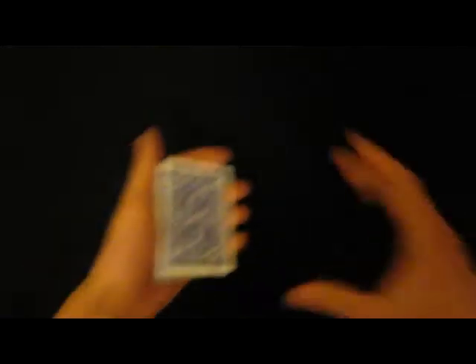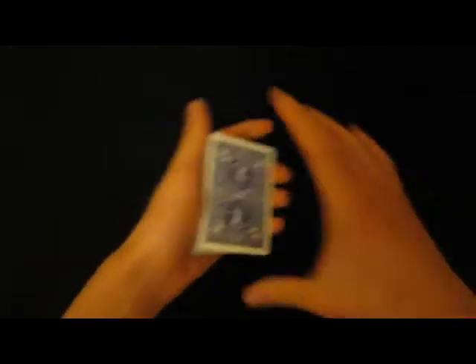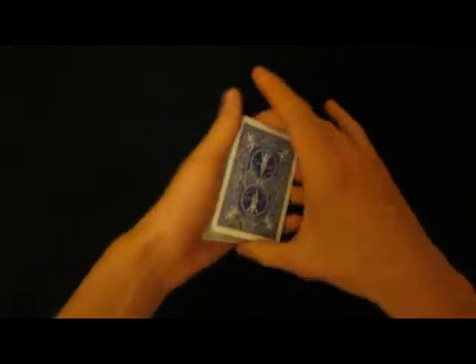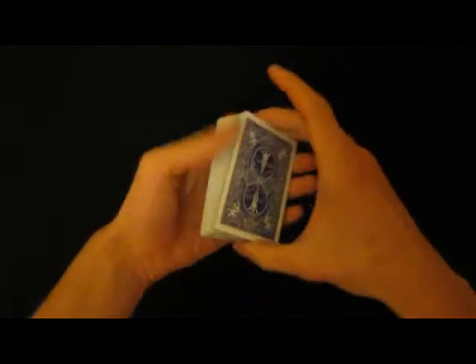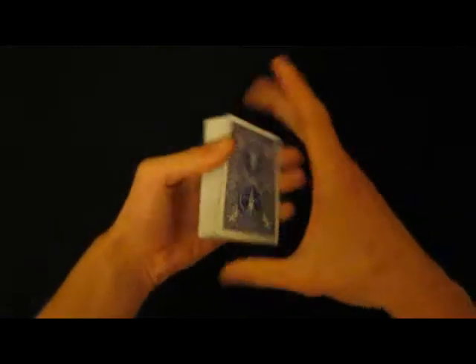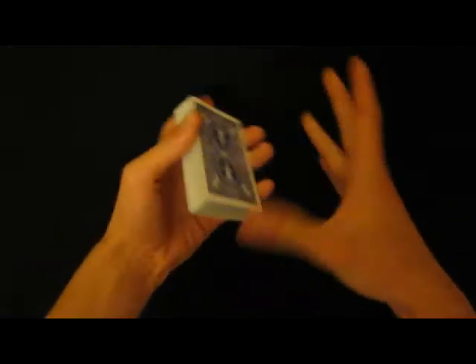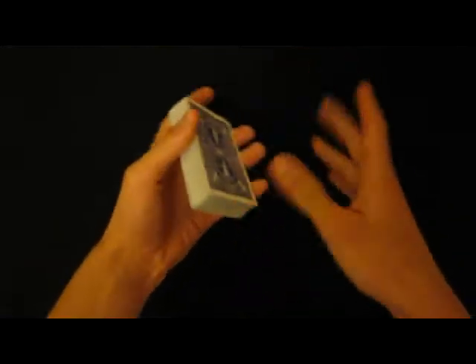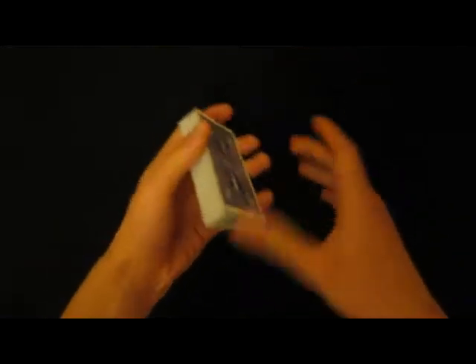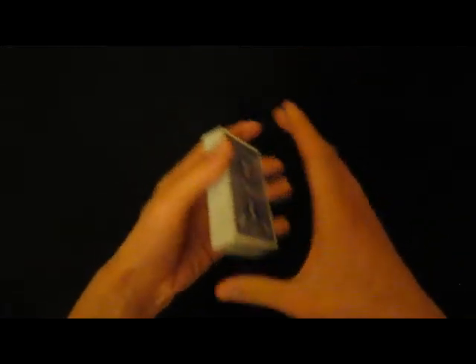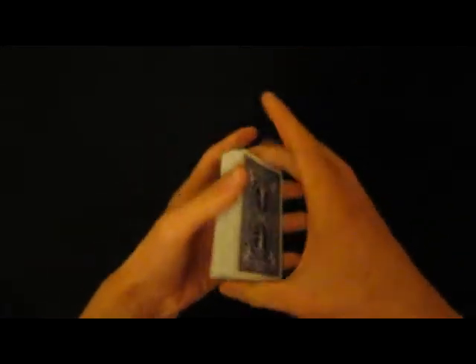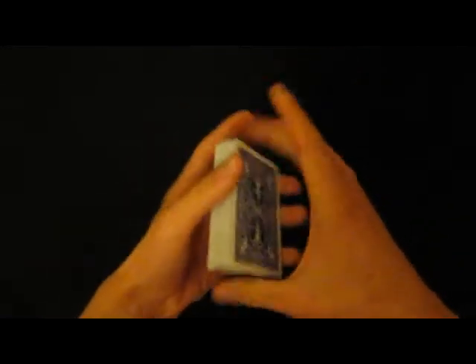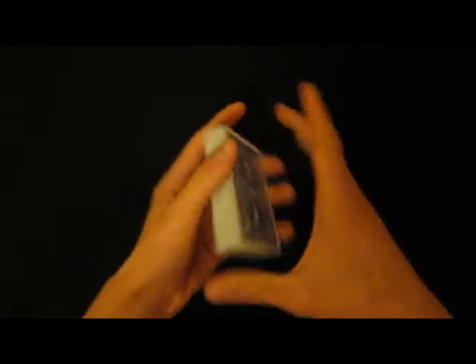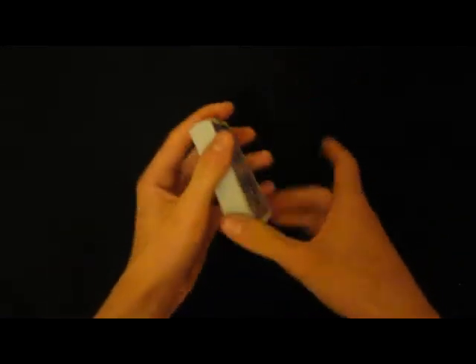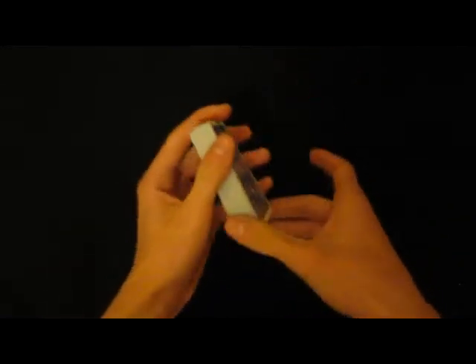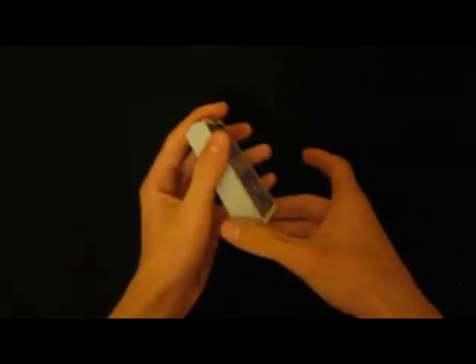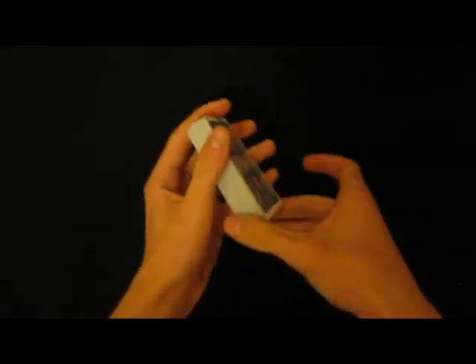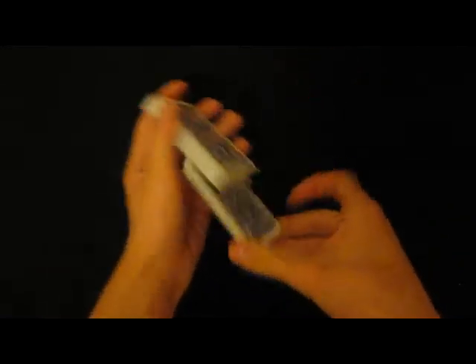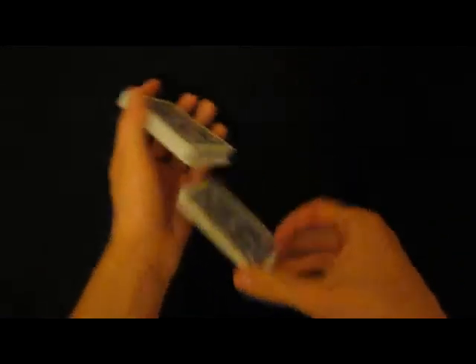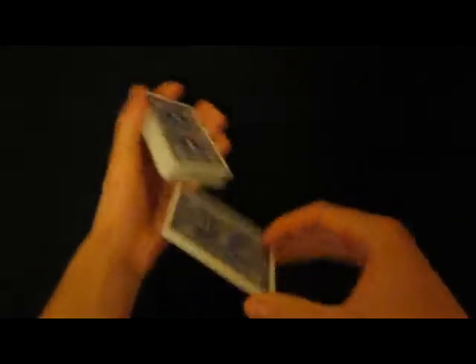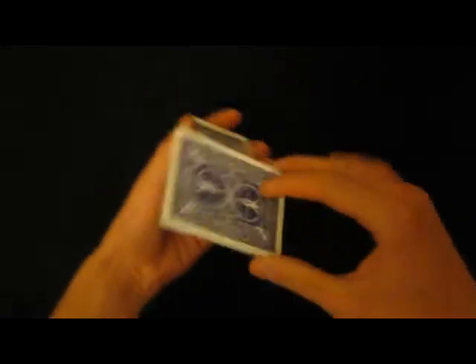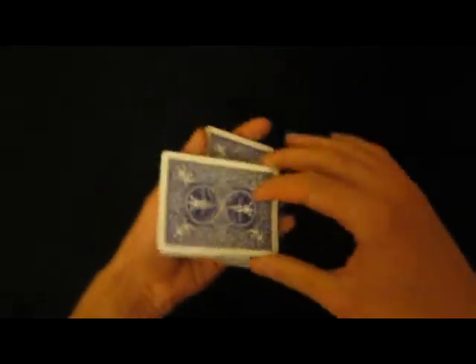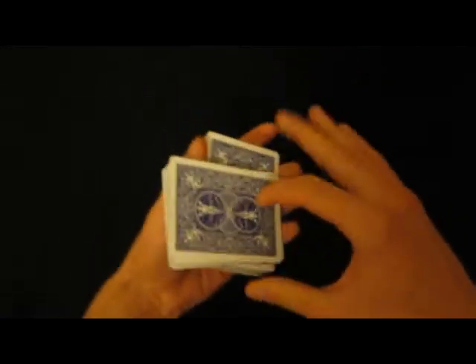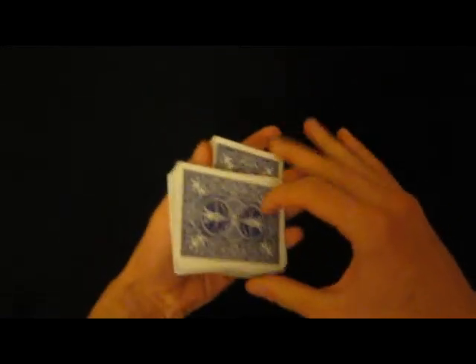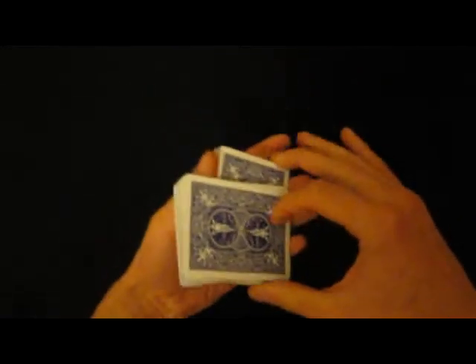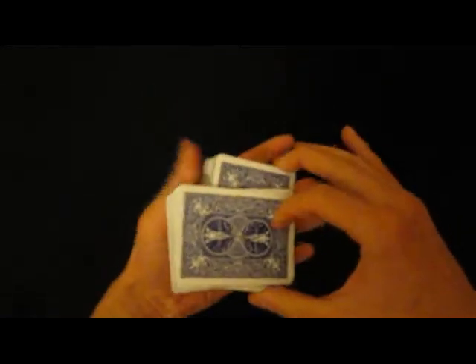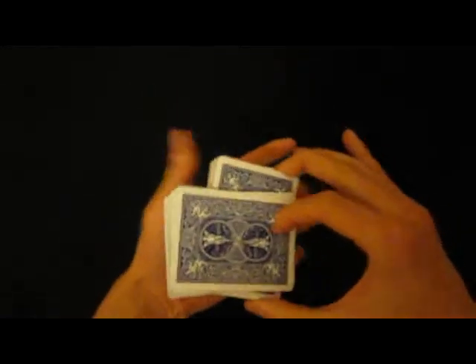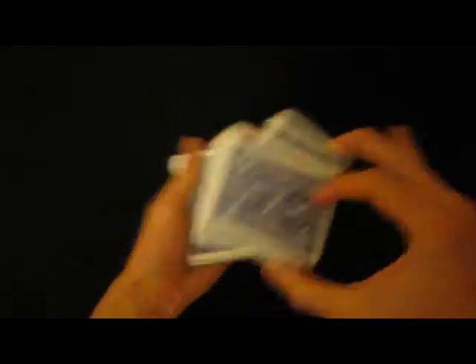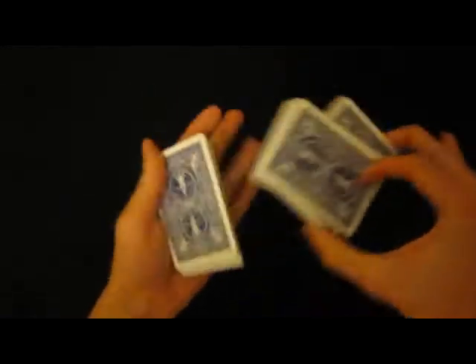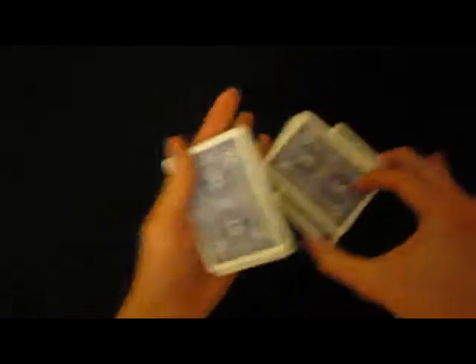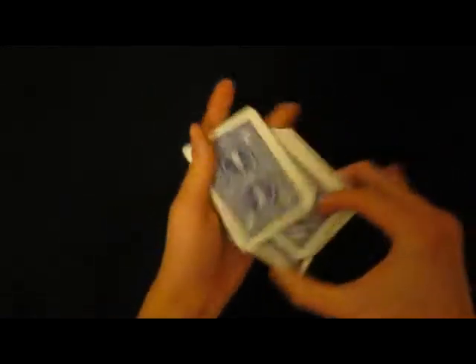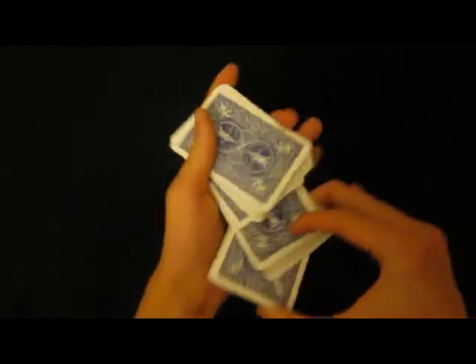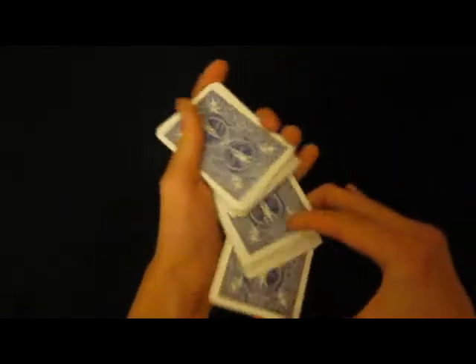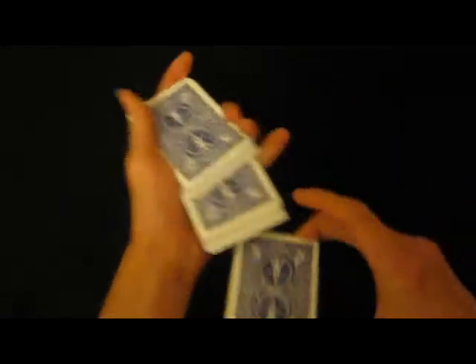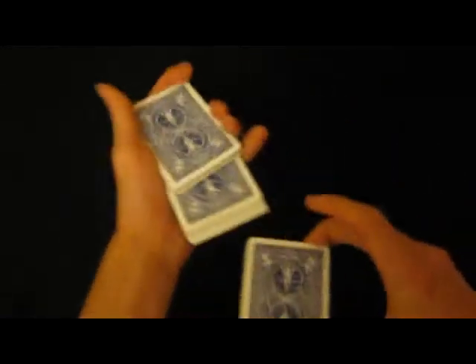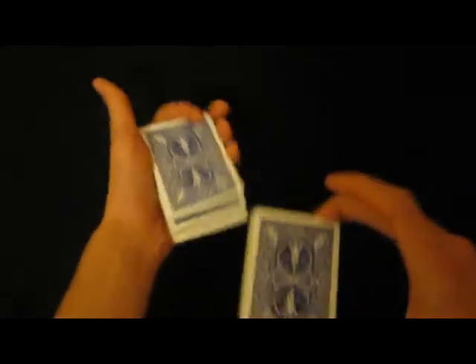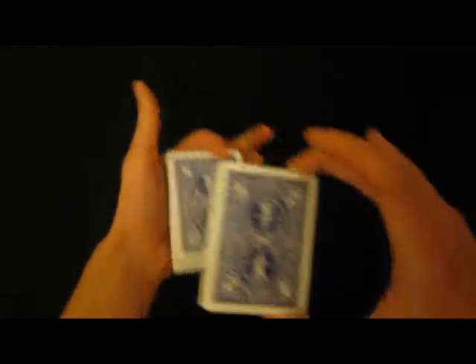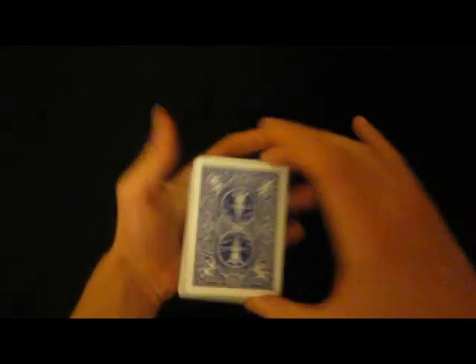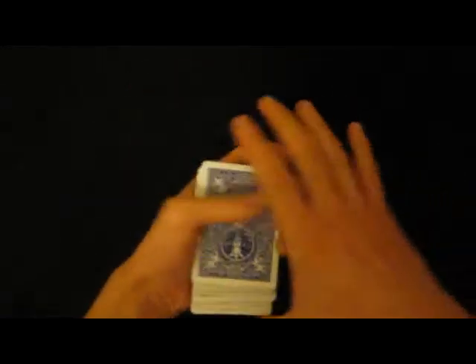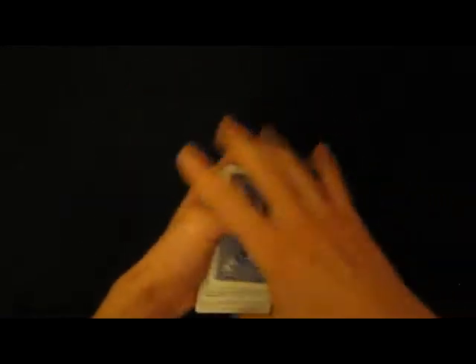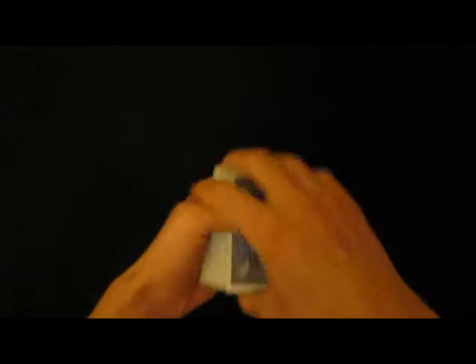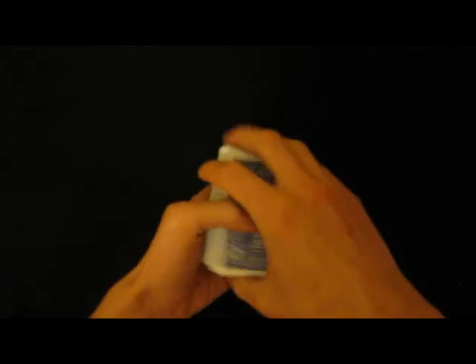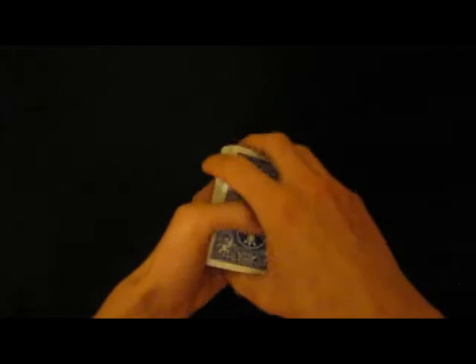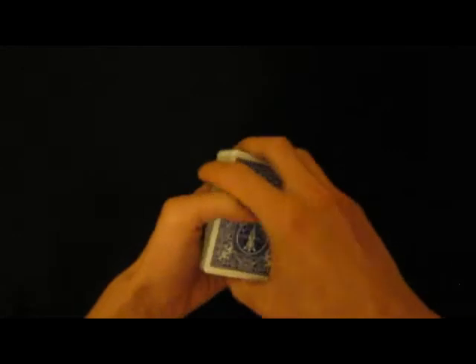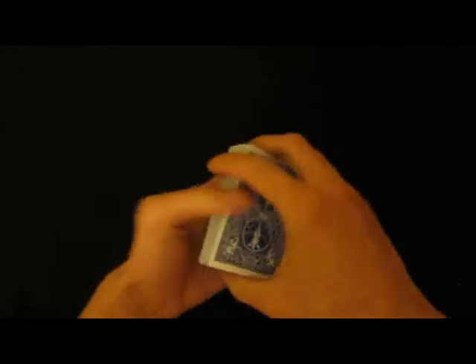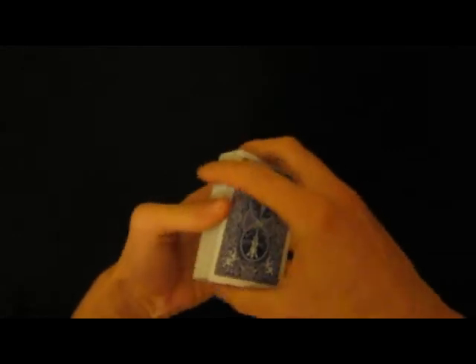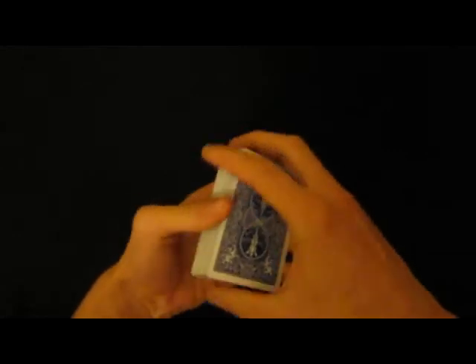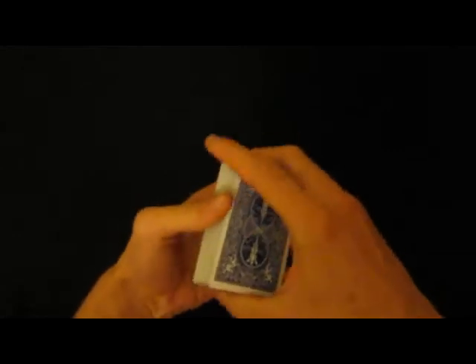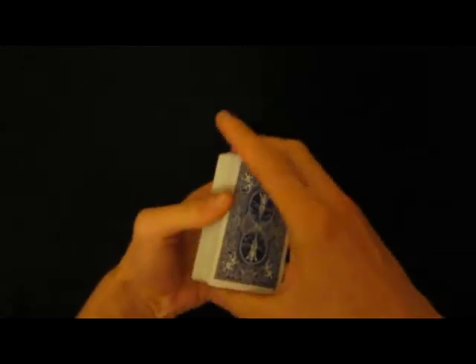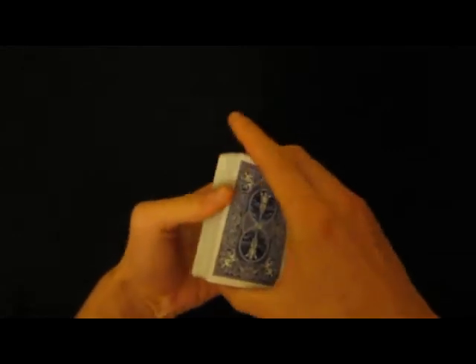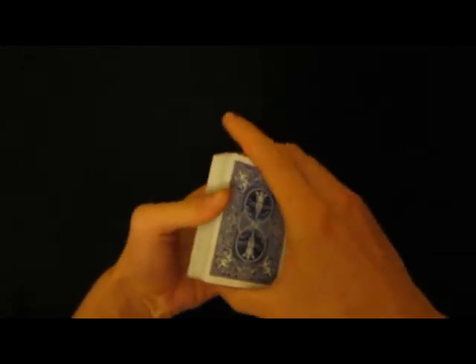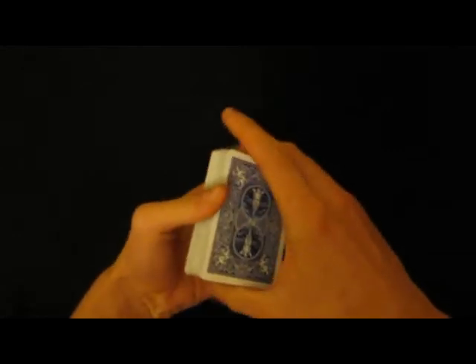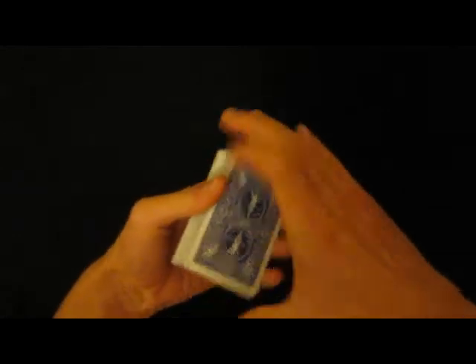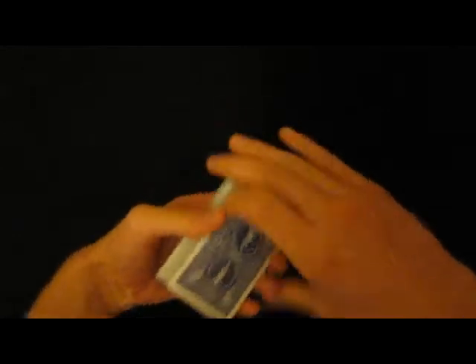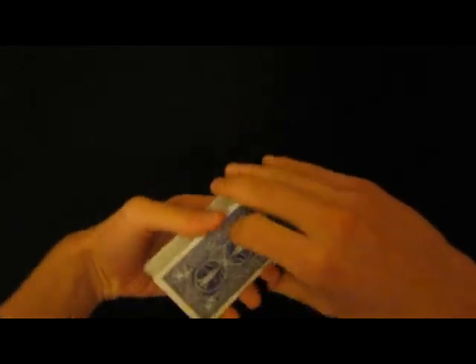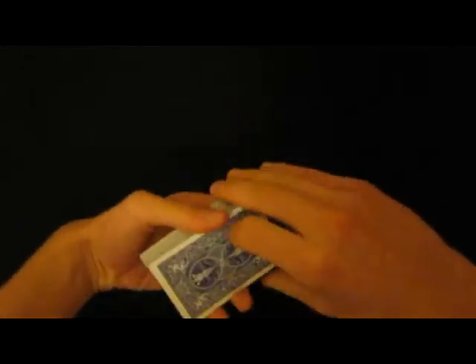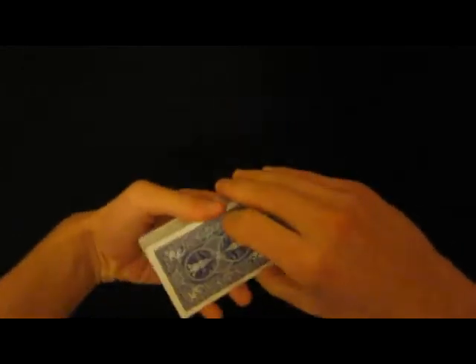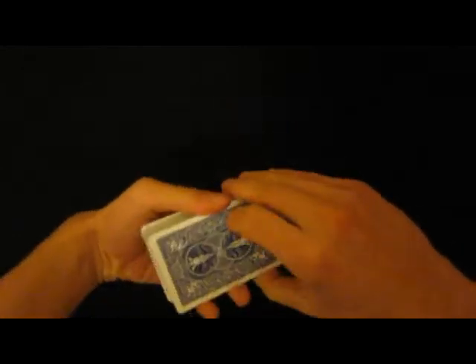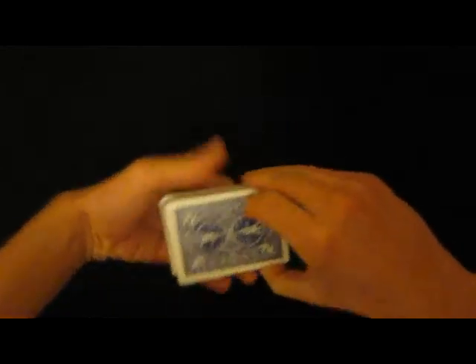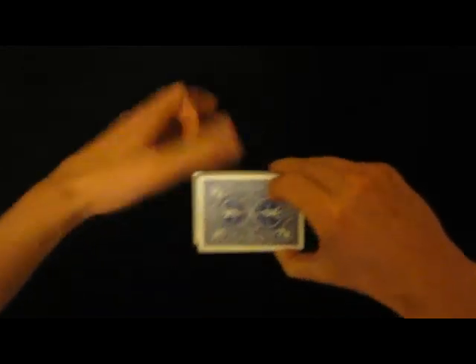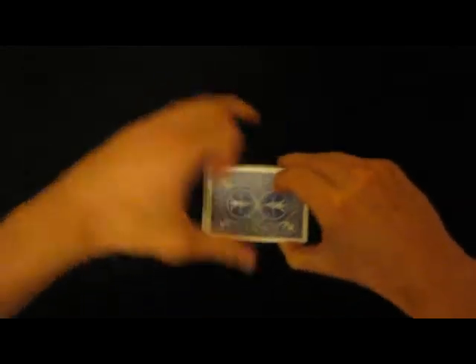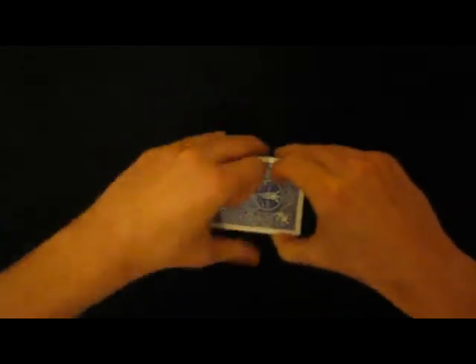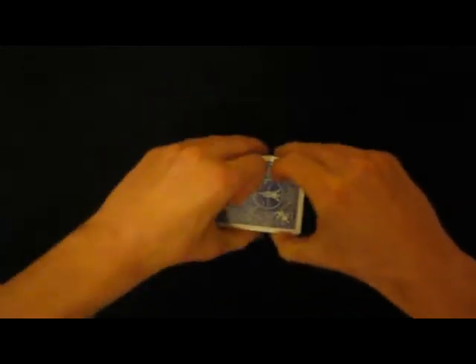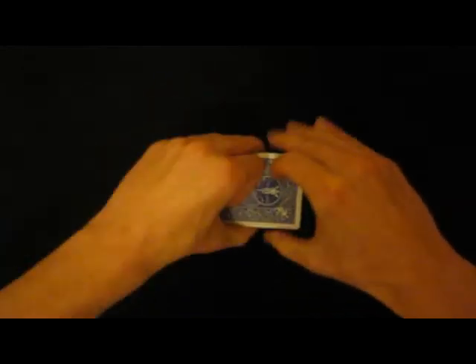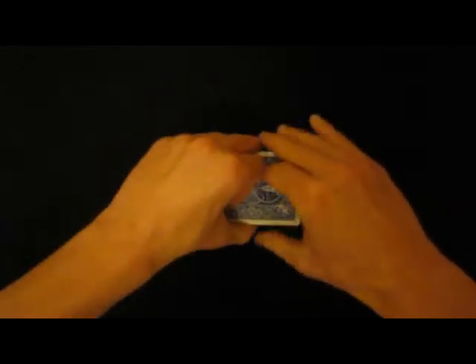Hey guys, I was really bored so I decided to do a trick for you, like always. So let's shuffle the cards first.